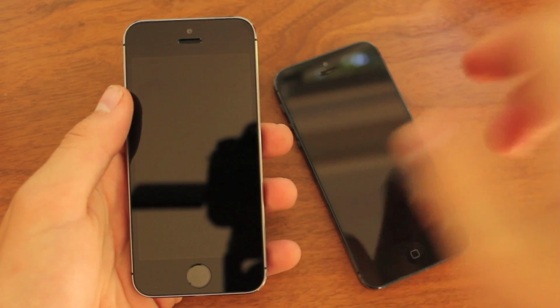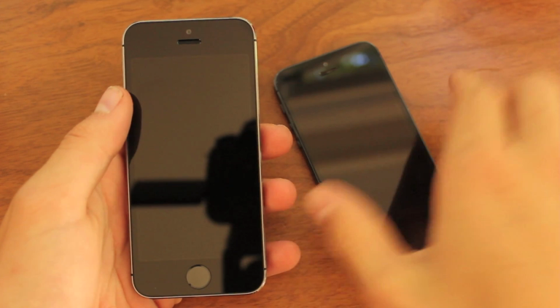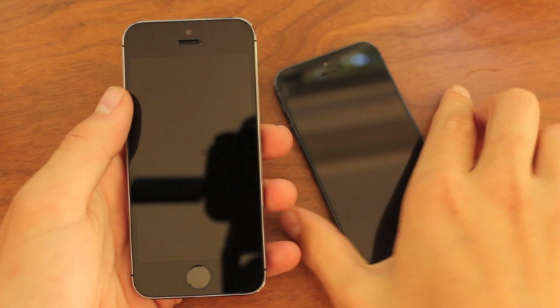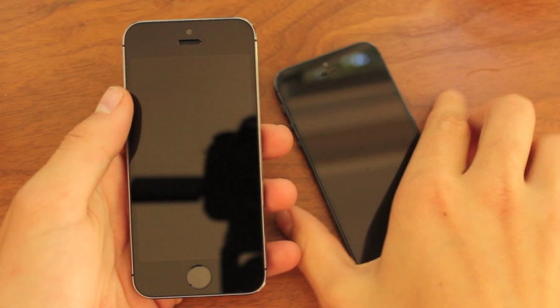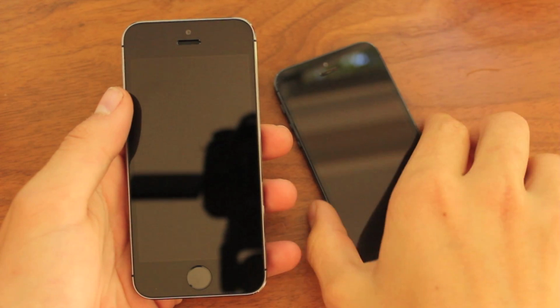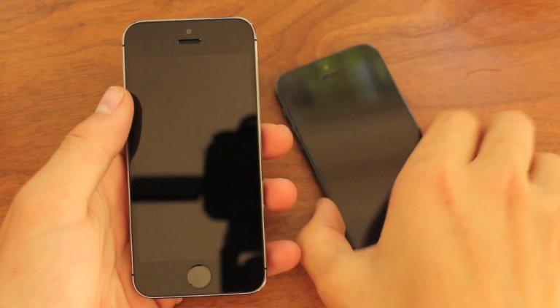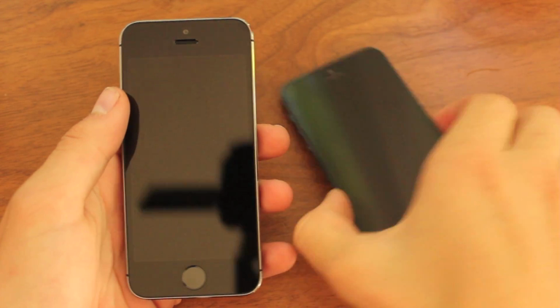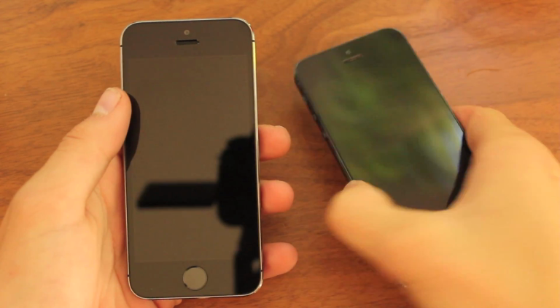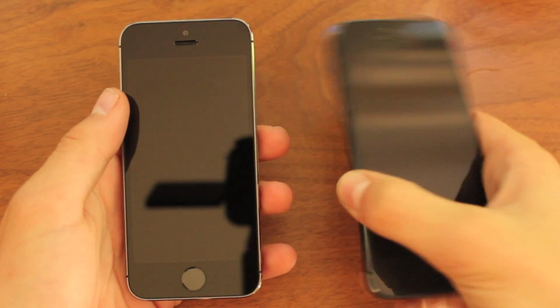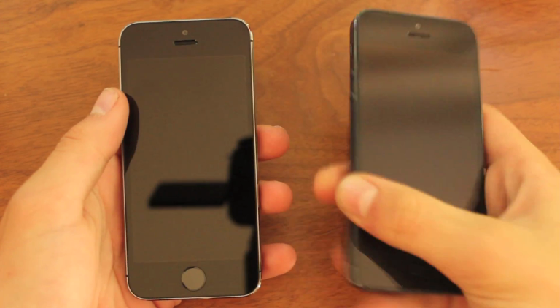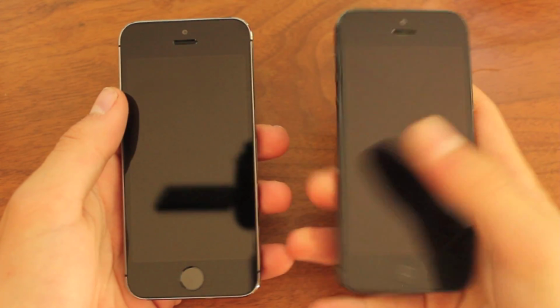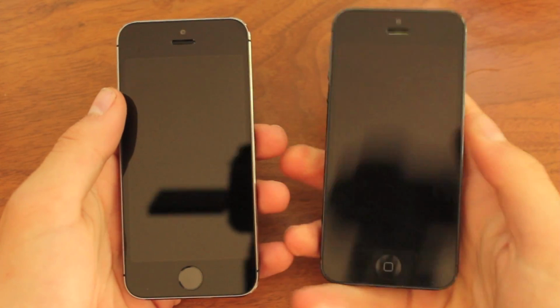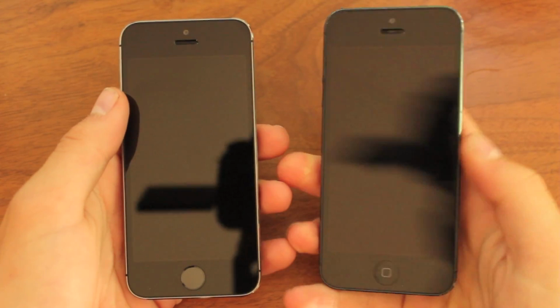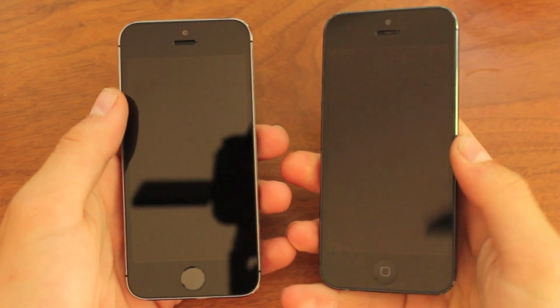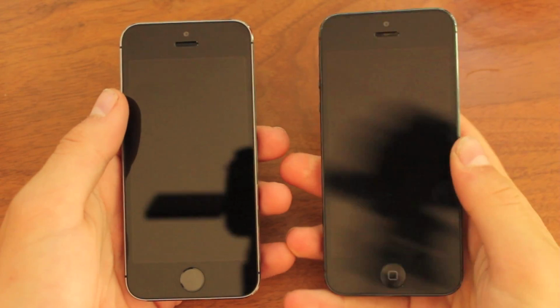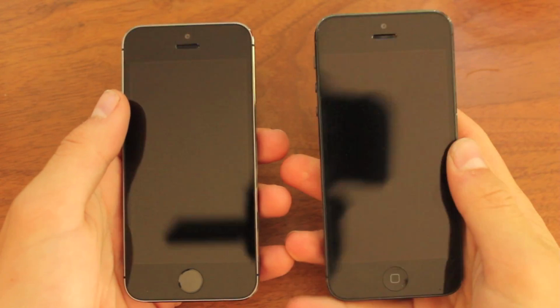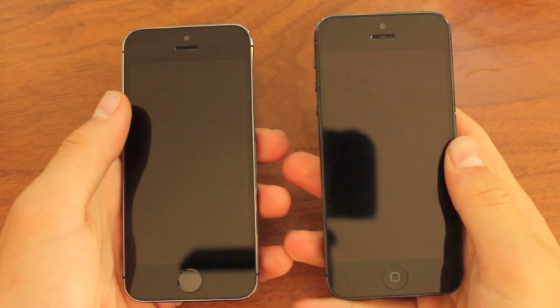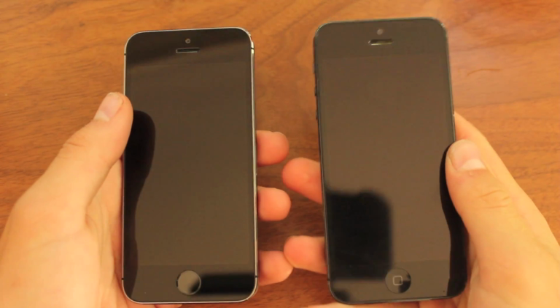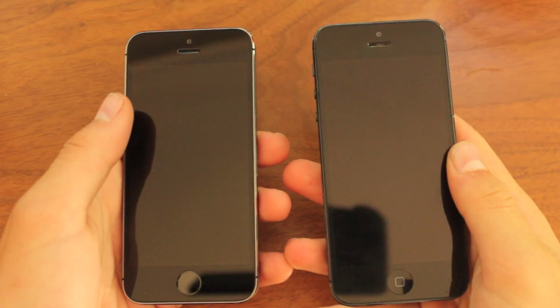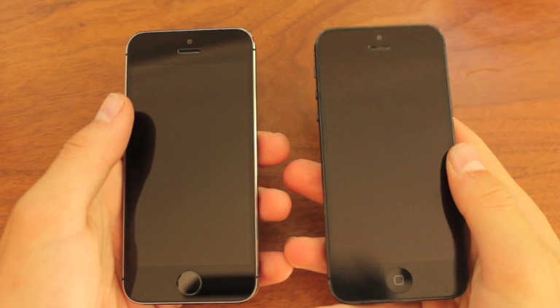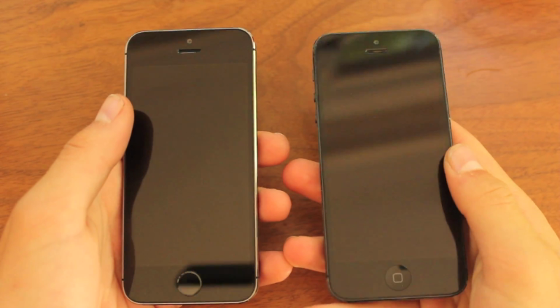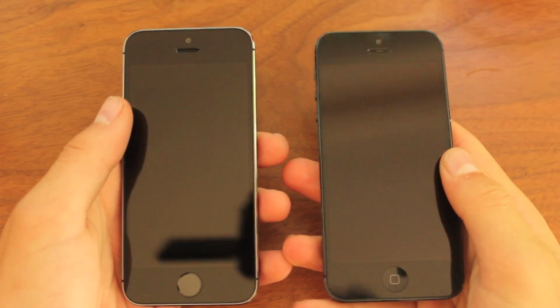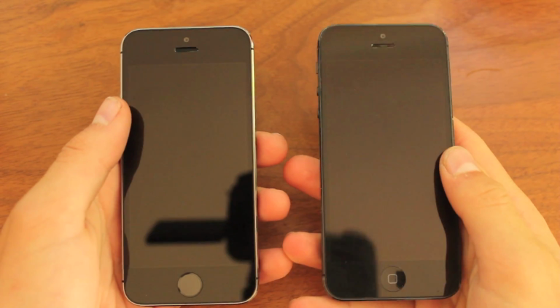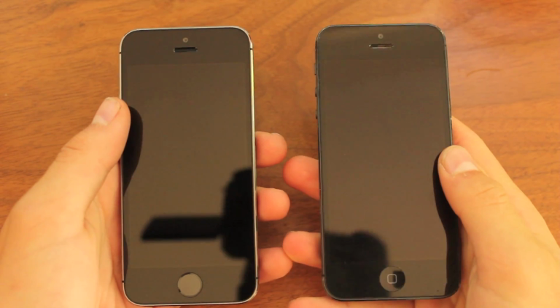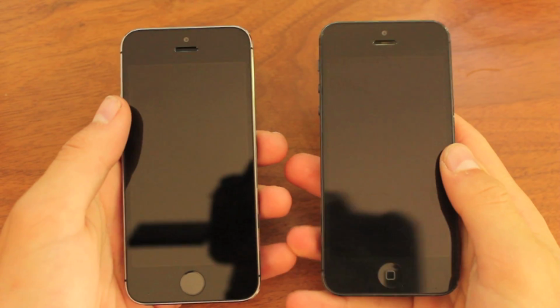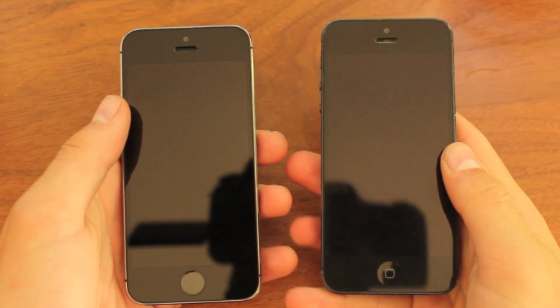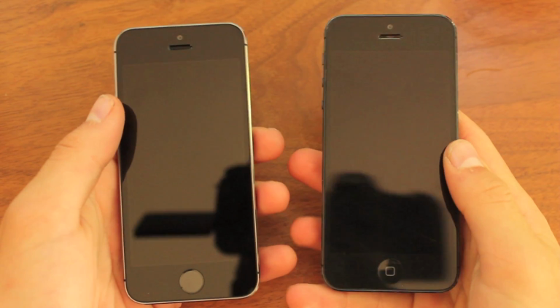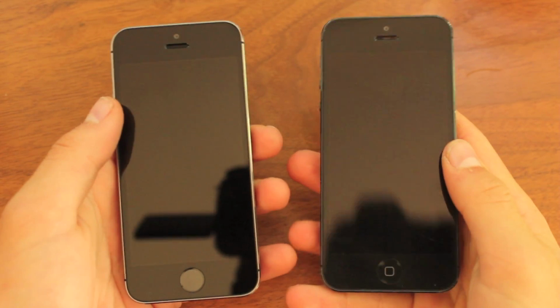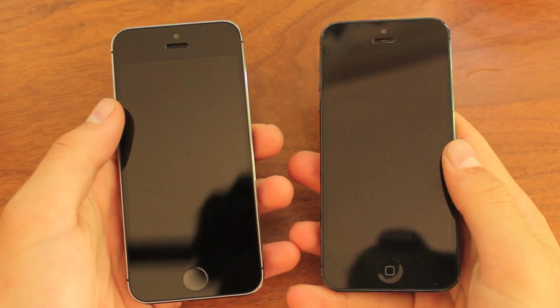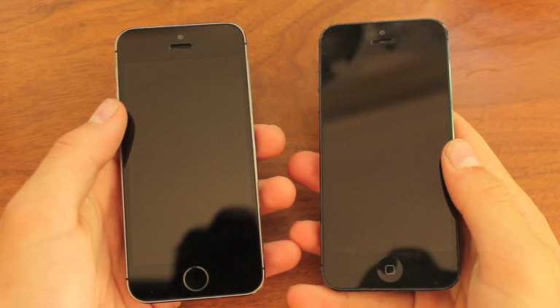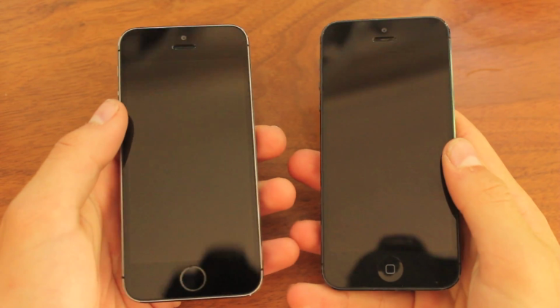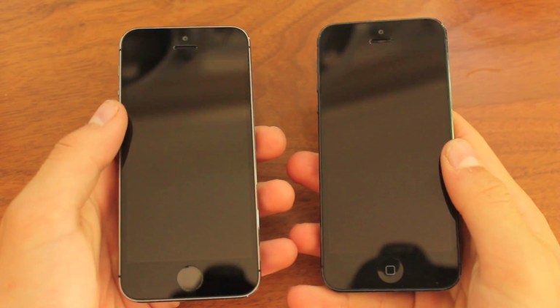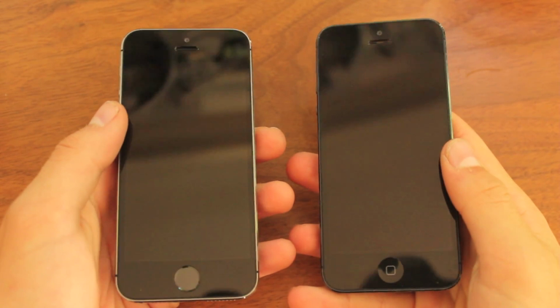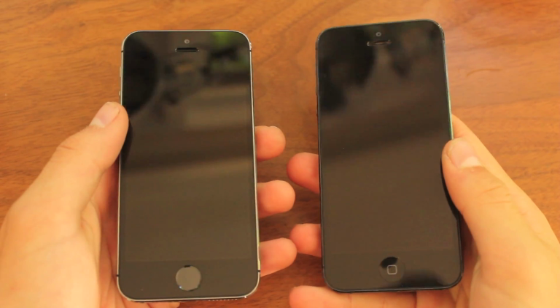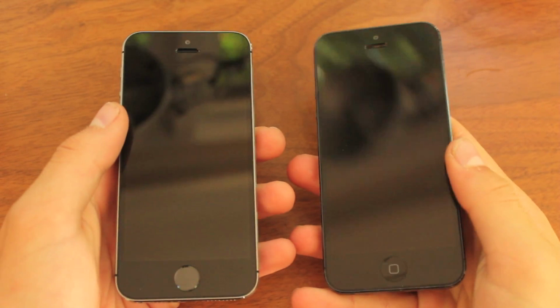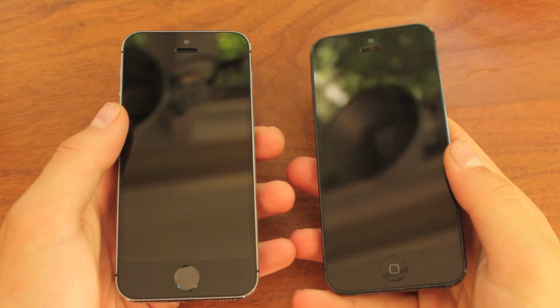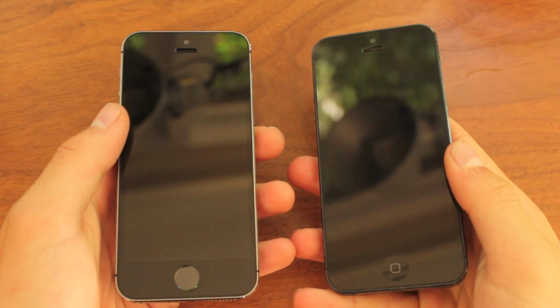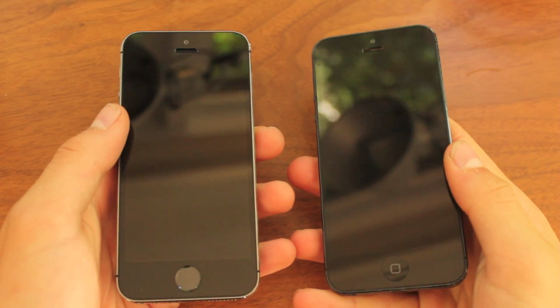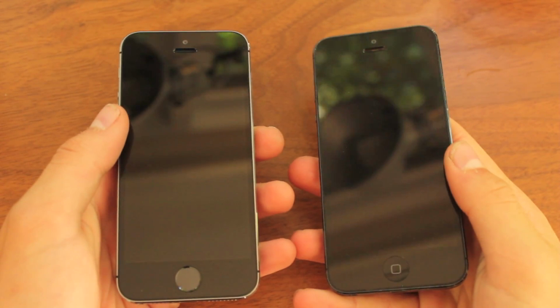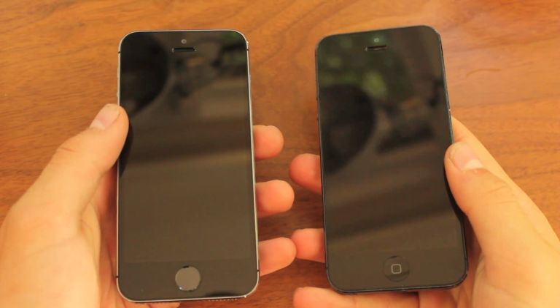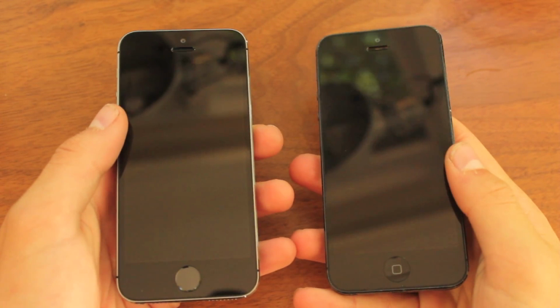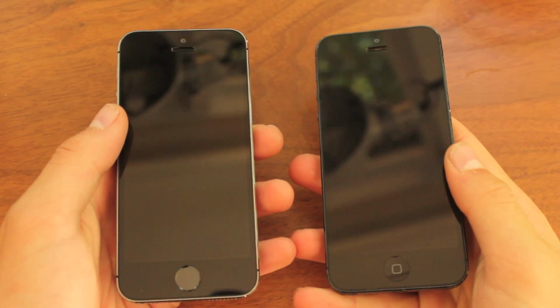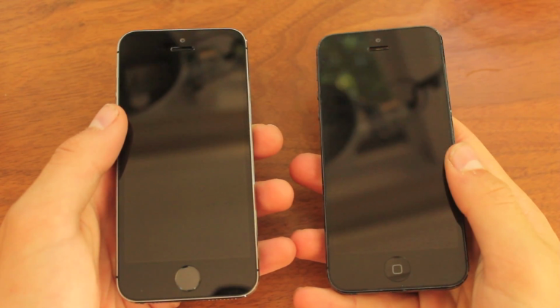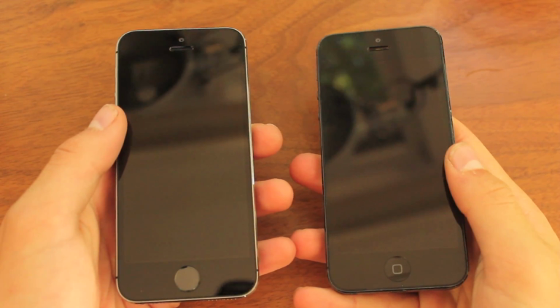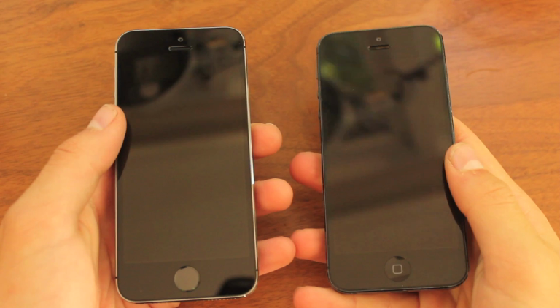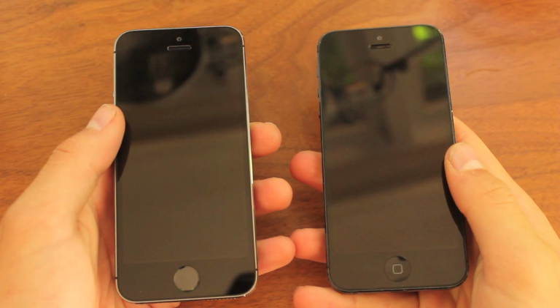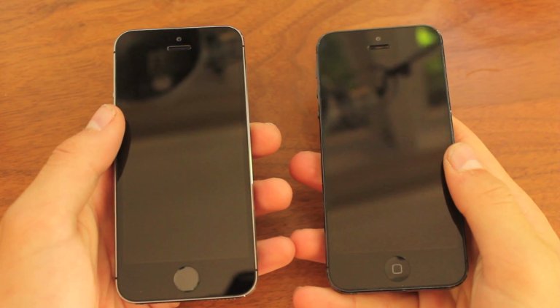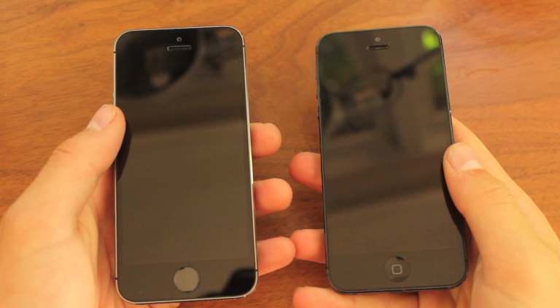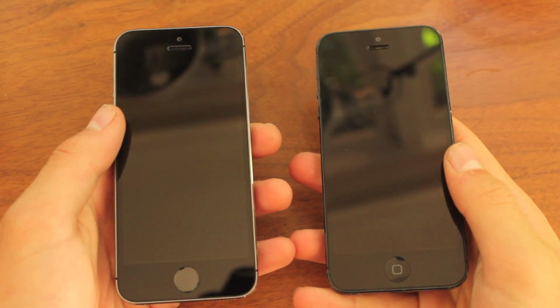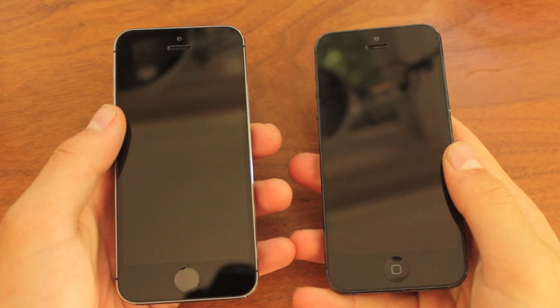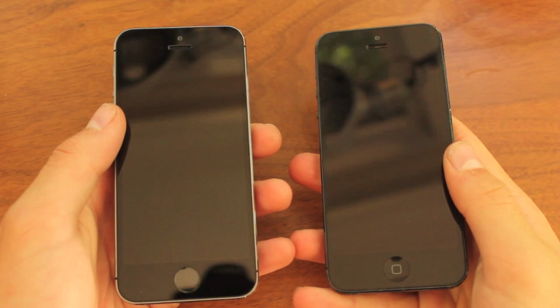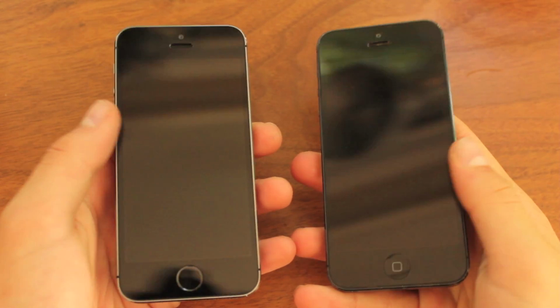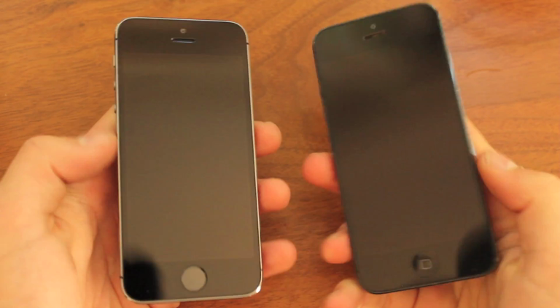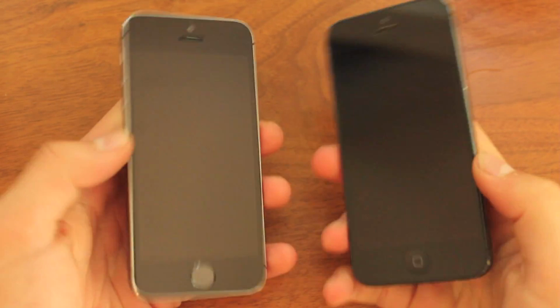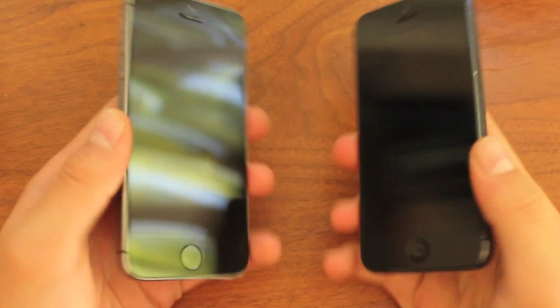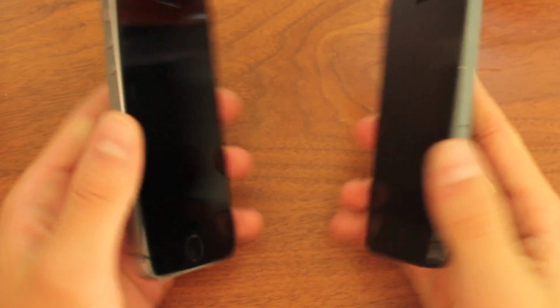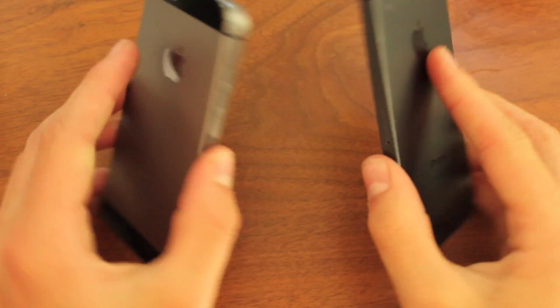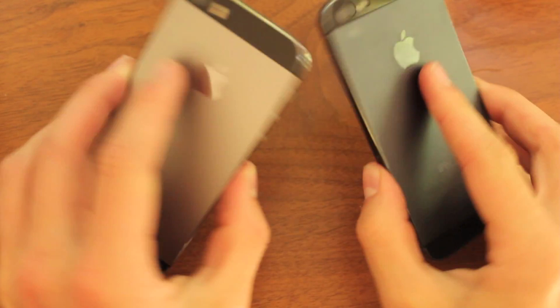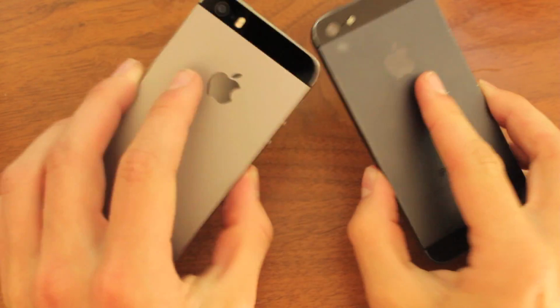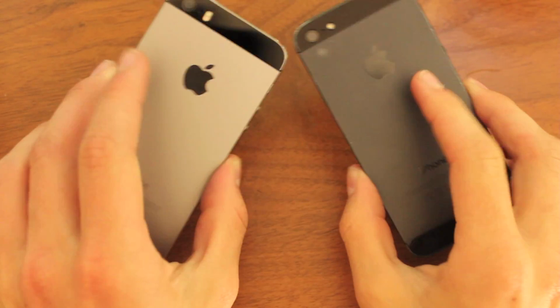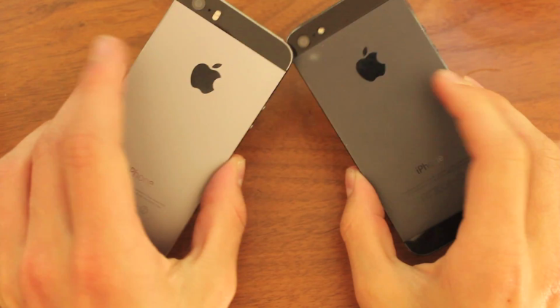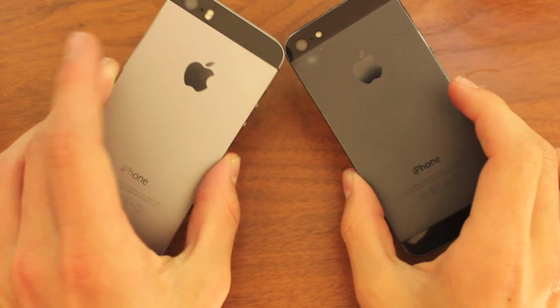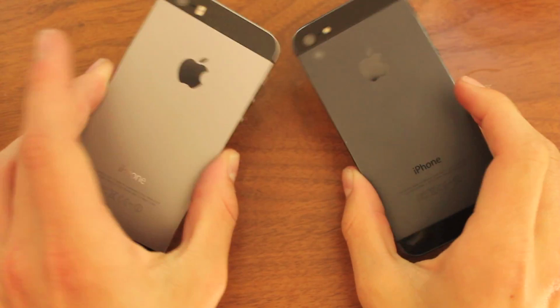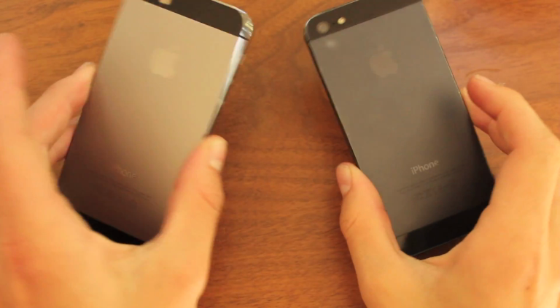What's going on guys, Cal here from Jerobrack Central, and today I'm going to be doing a boot test between the iPhone 5s and the iPhone 5.